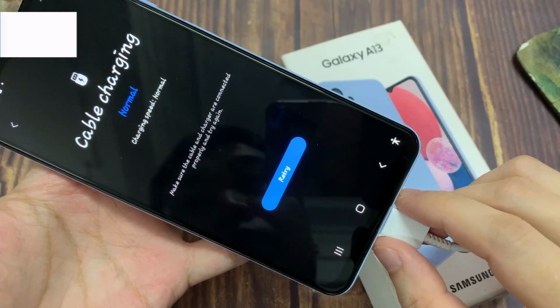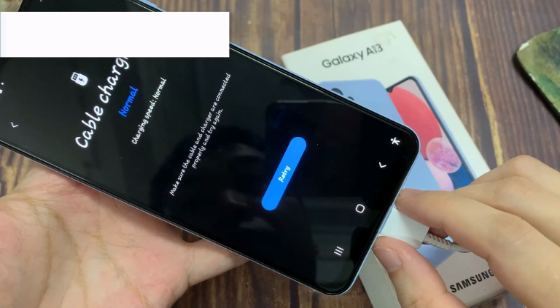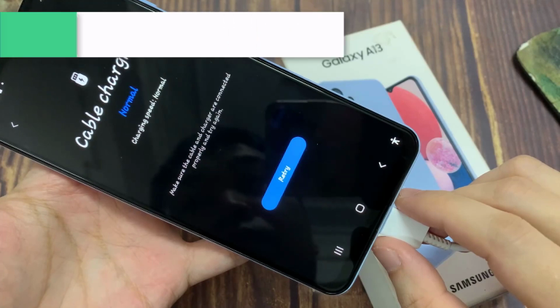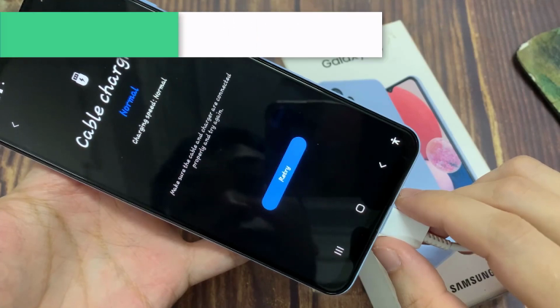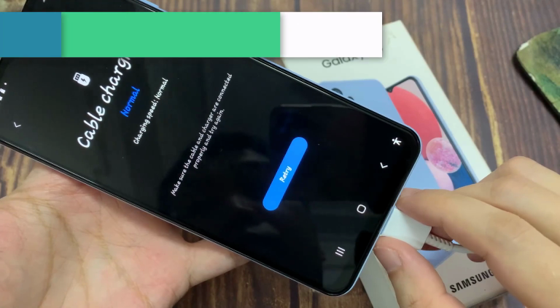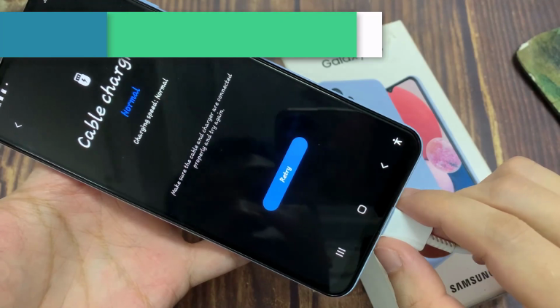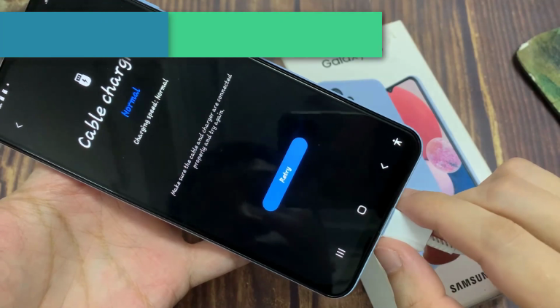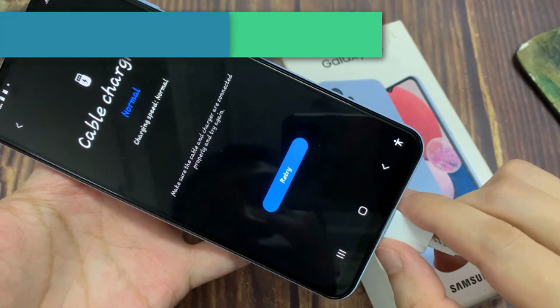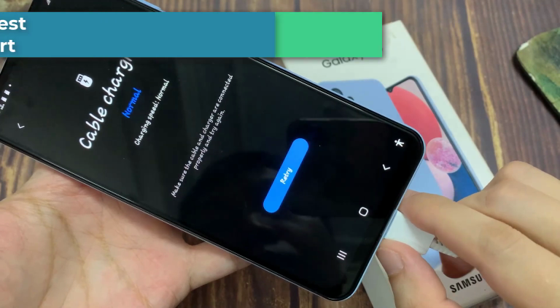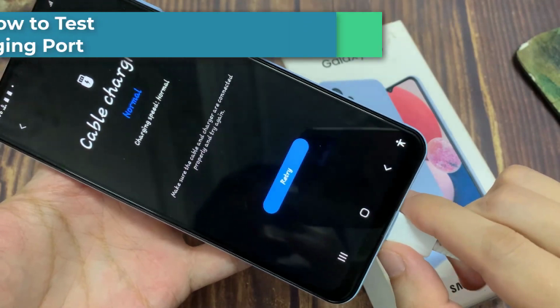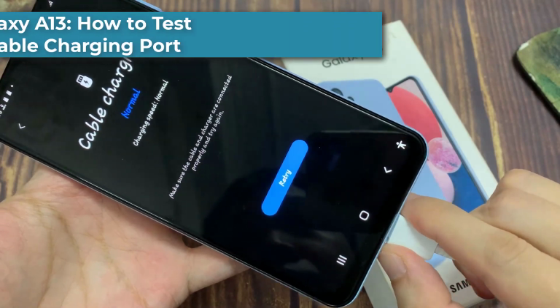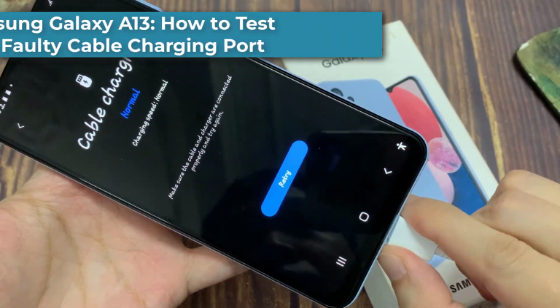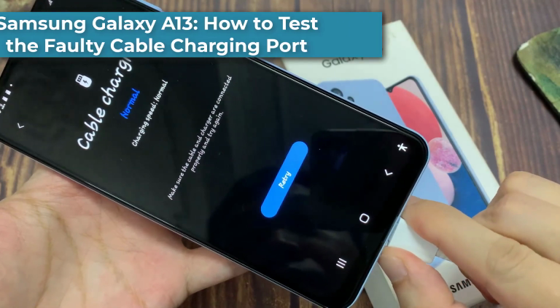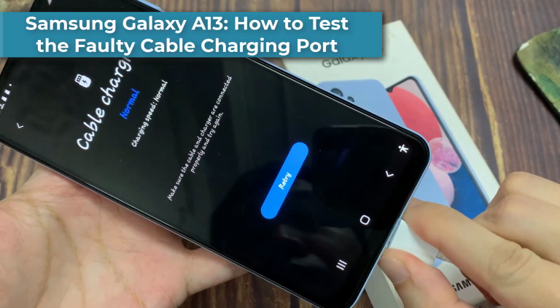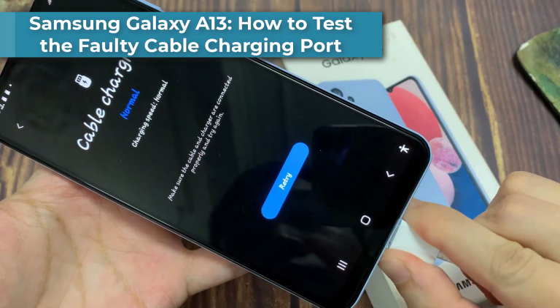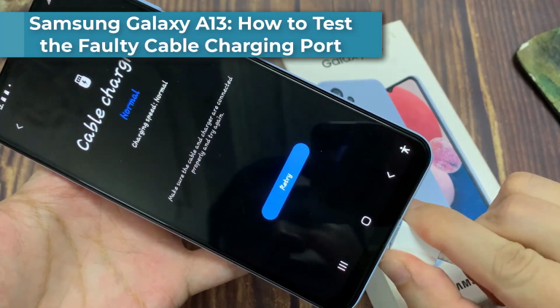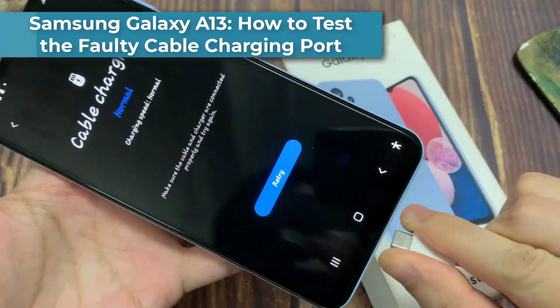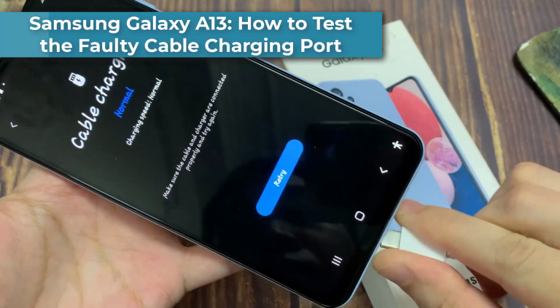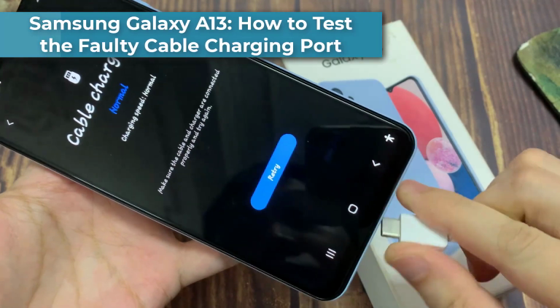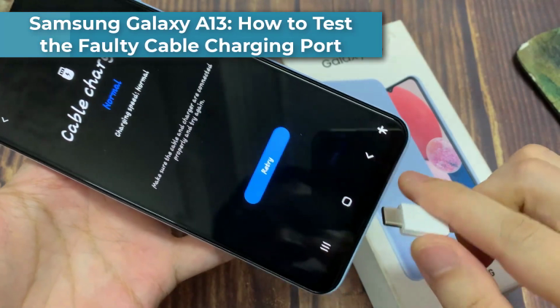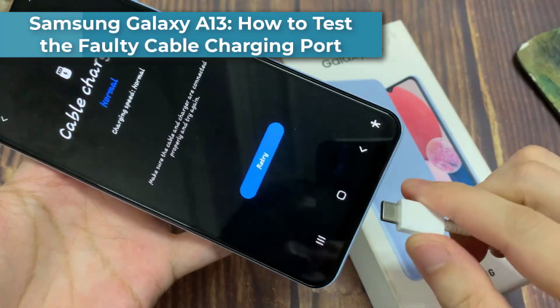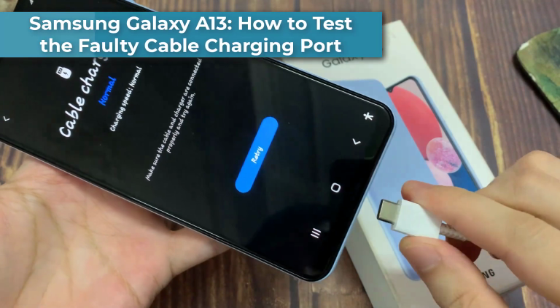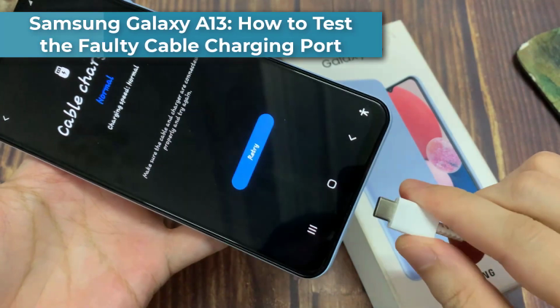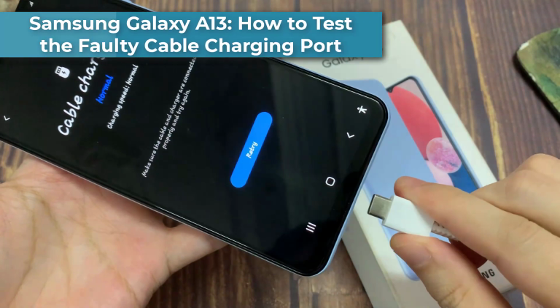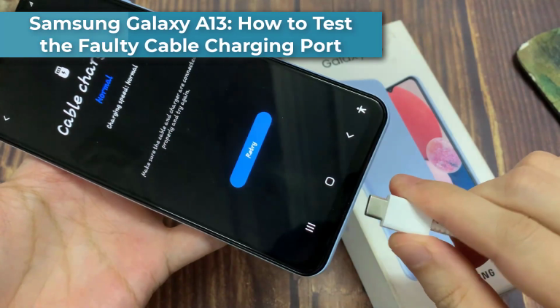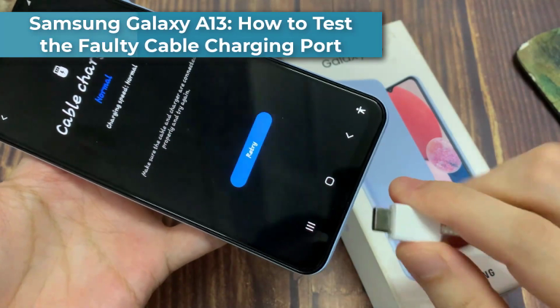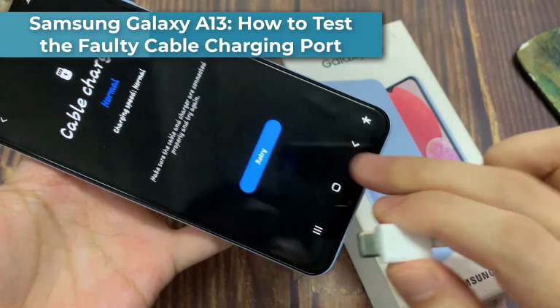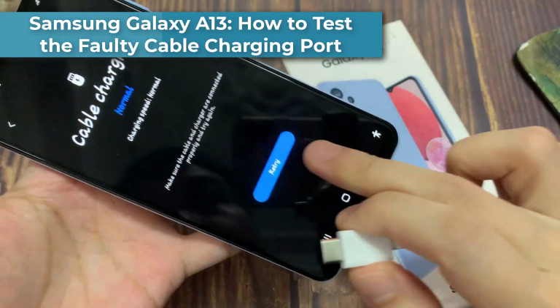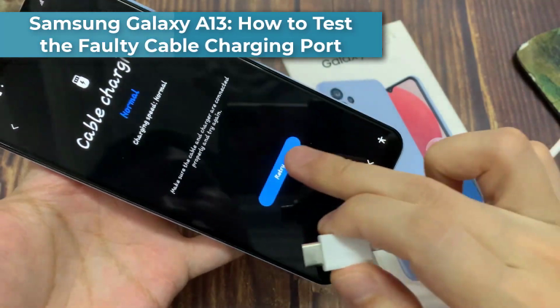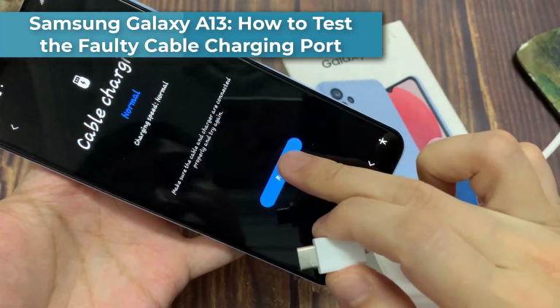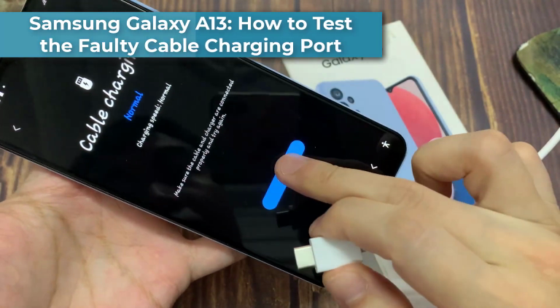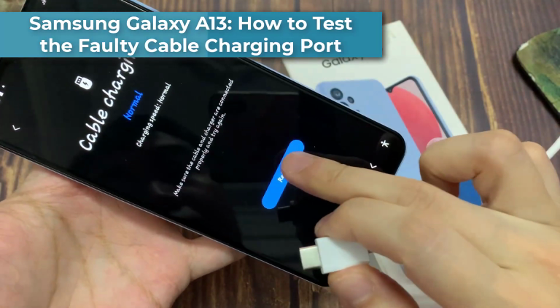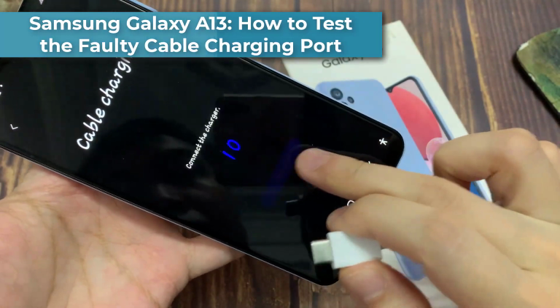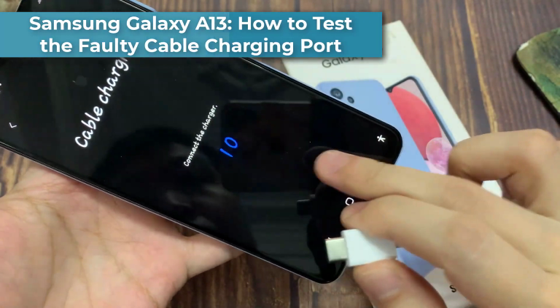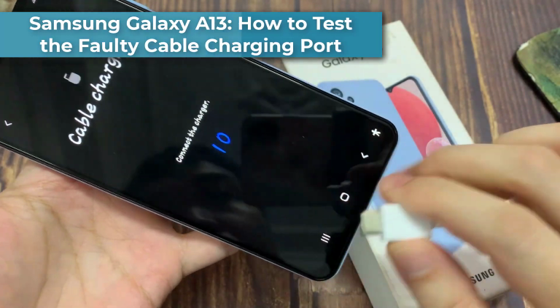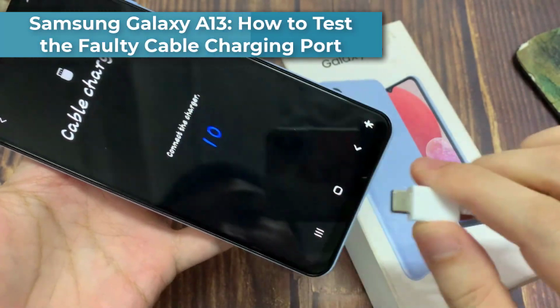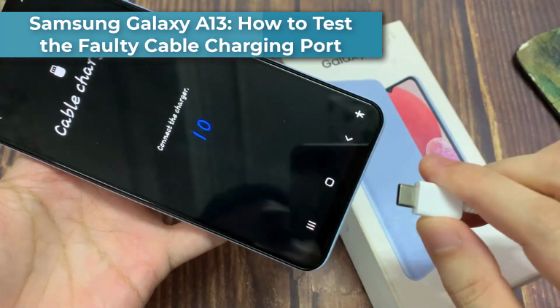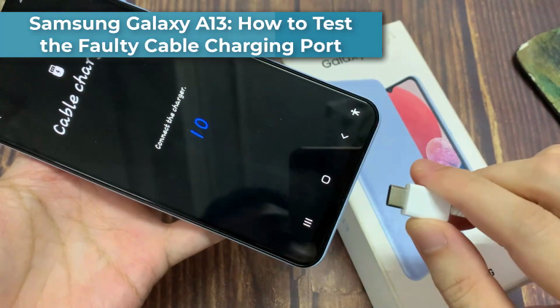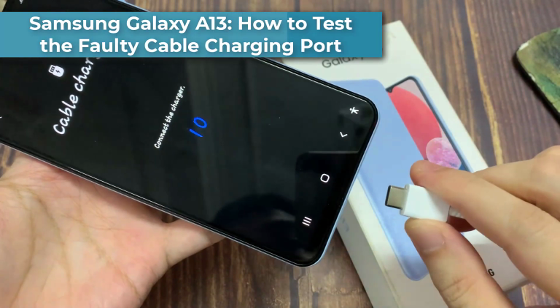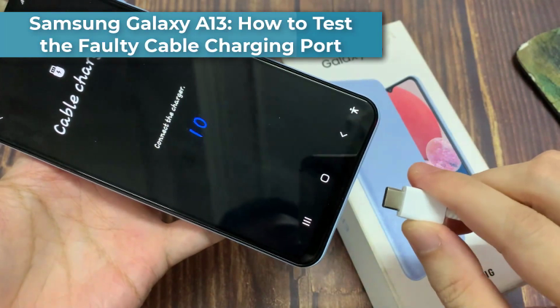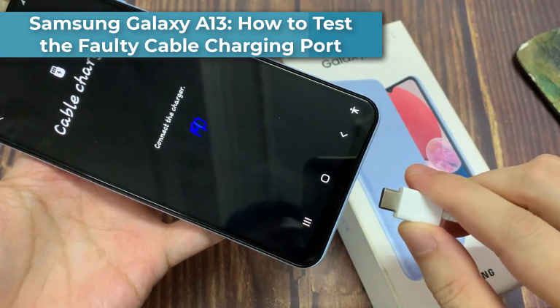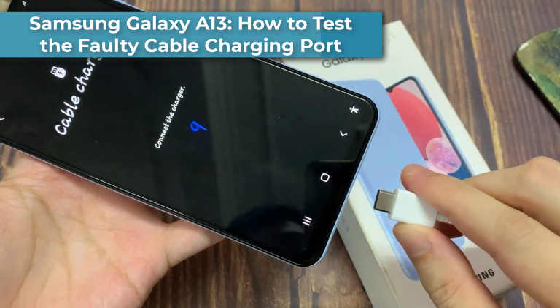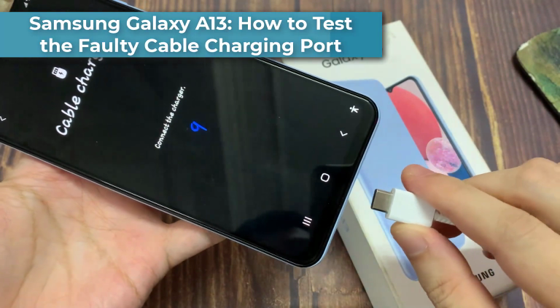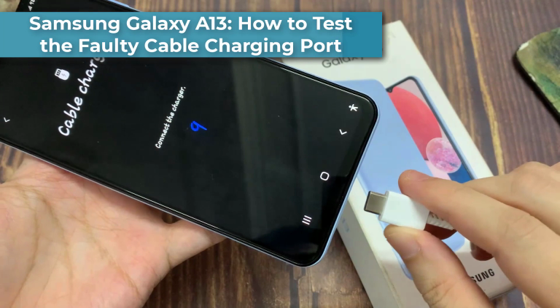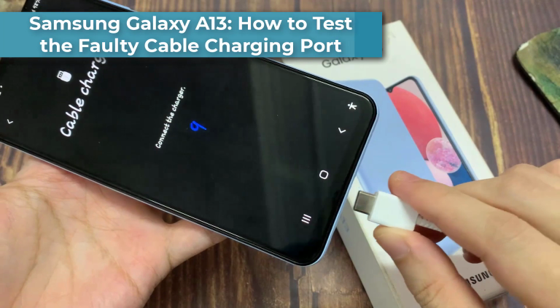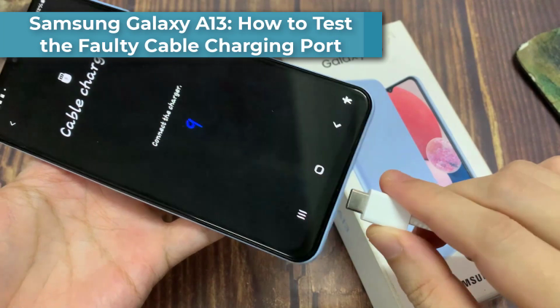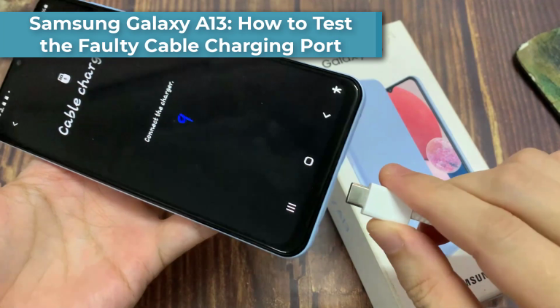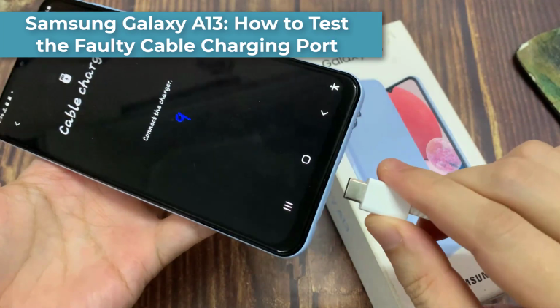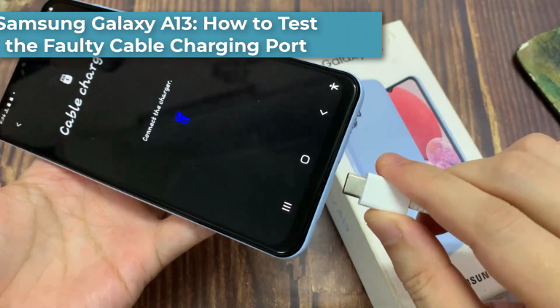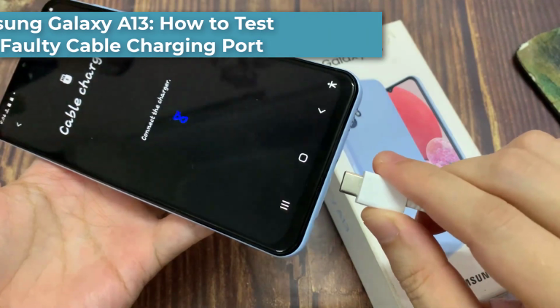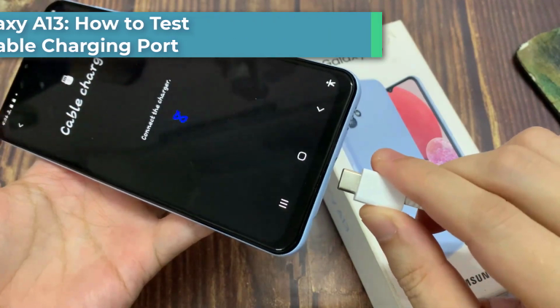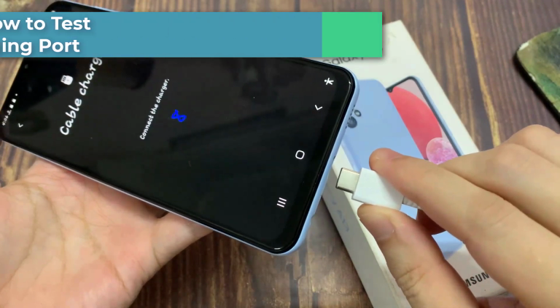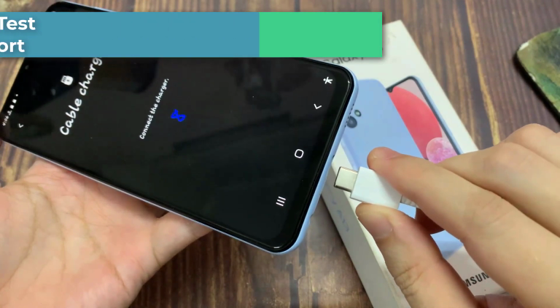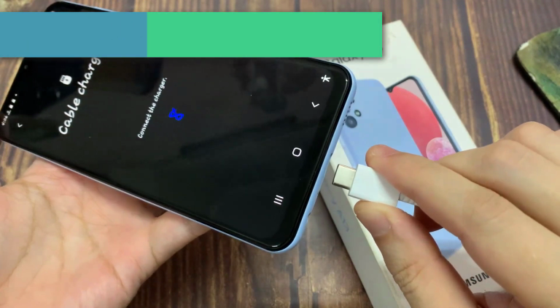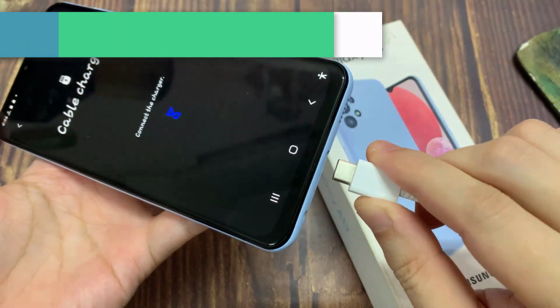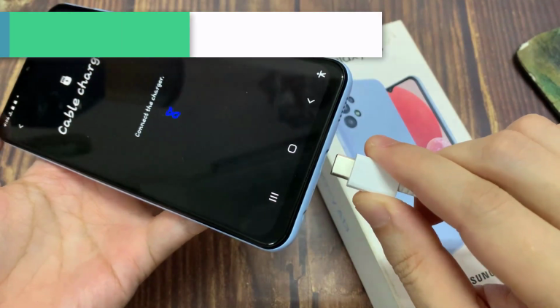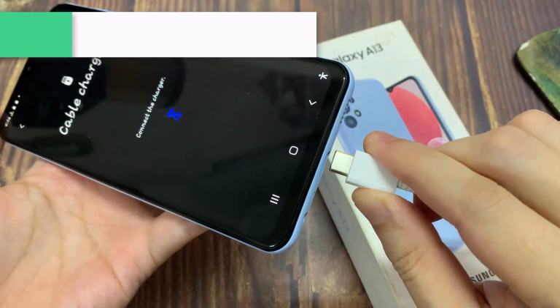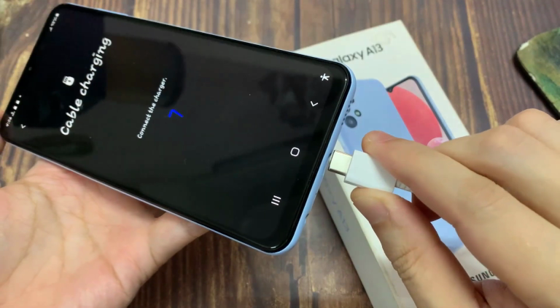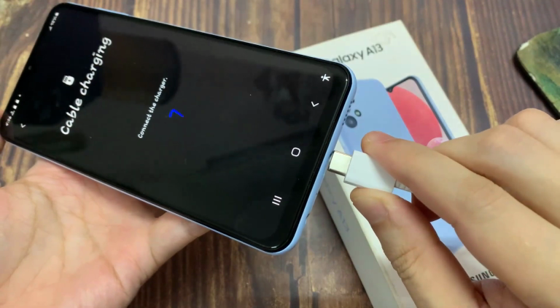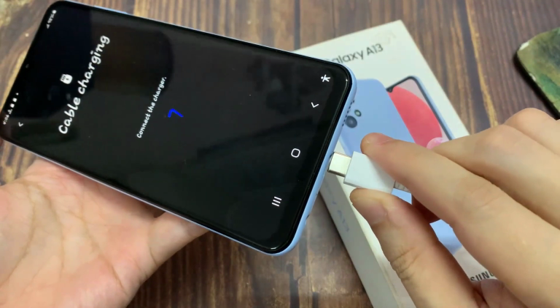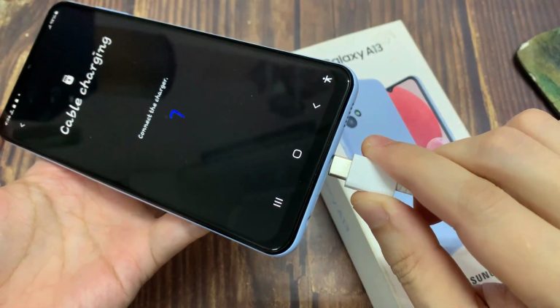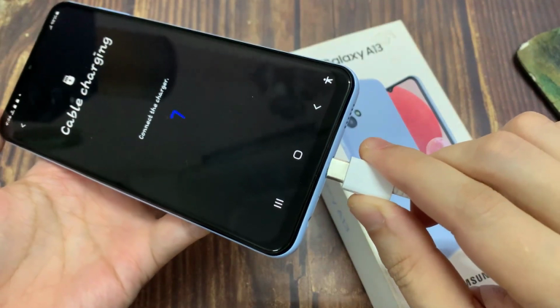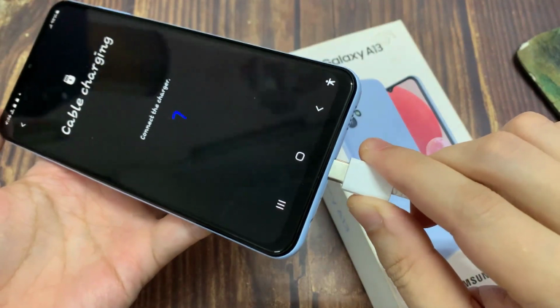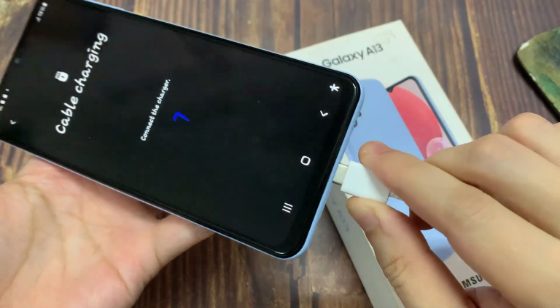Hi everyone! In this video, we're going to take a look at how you can test the faulty cable charging port on the Samsung Galaxy A13.